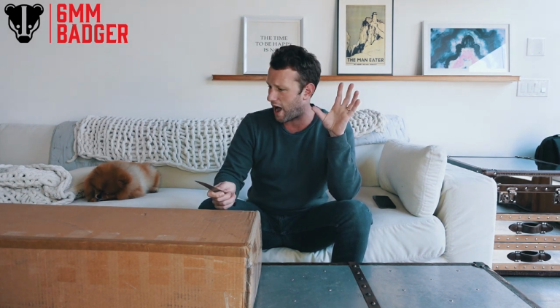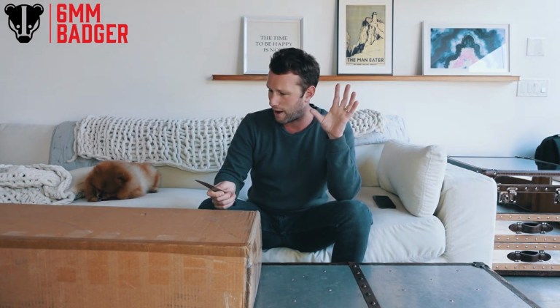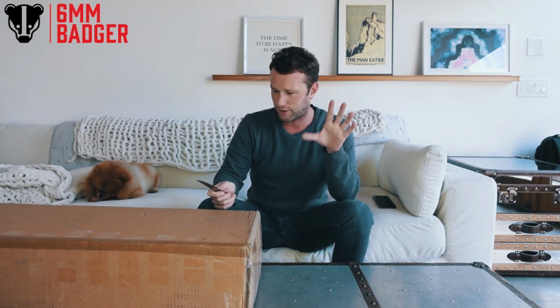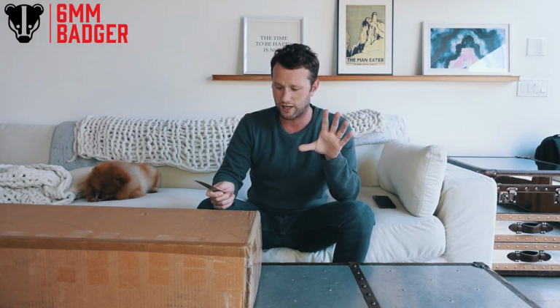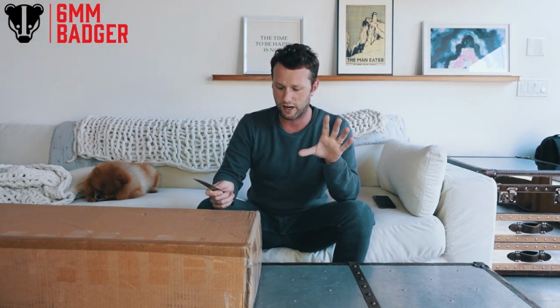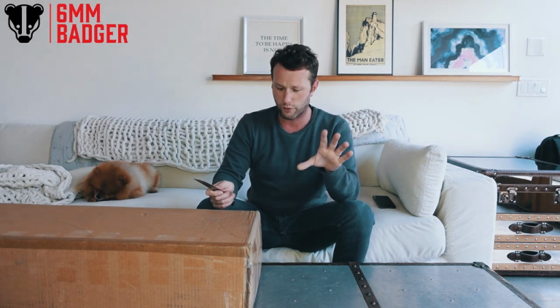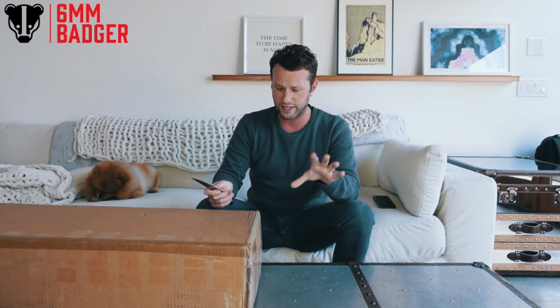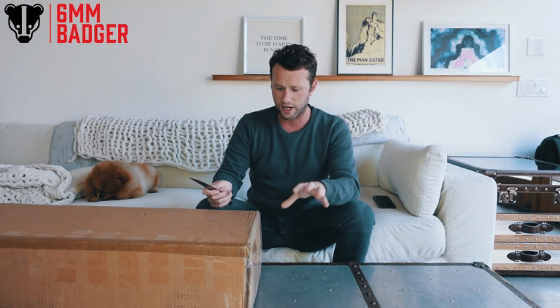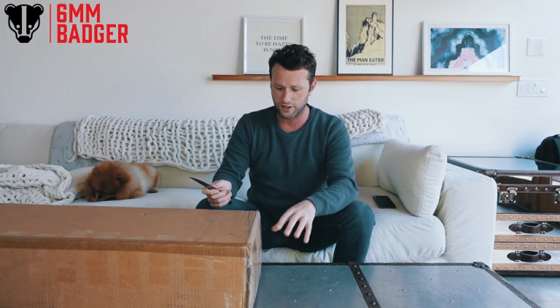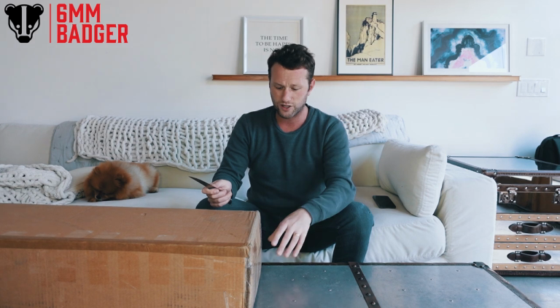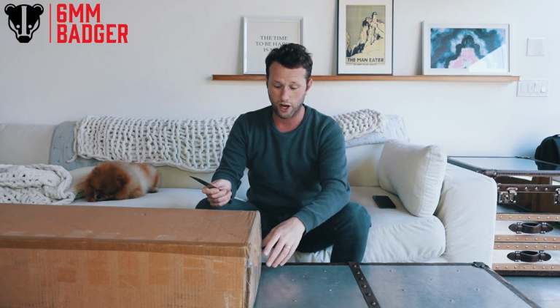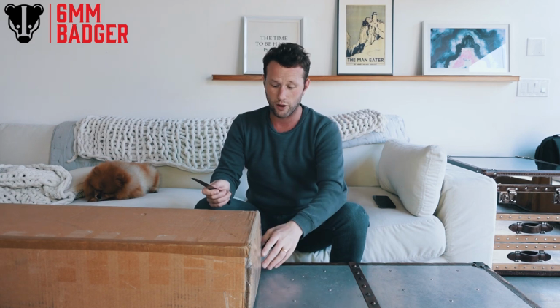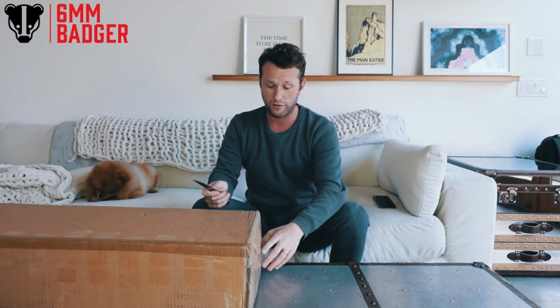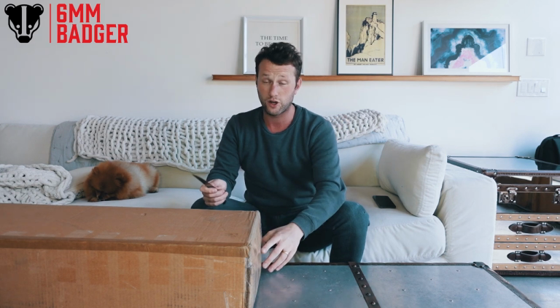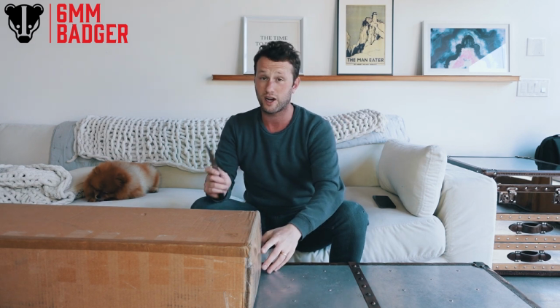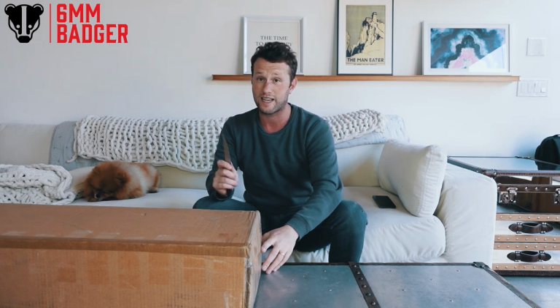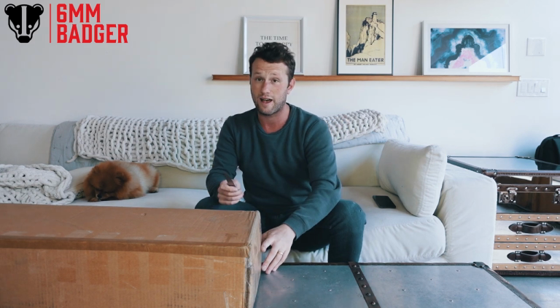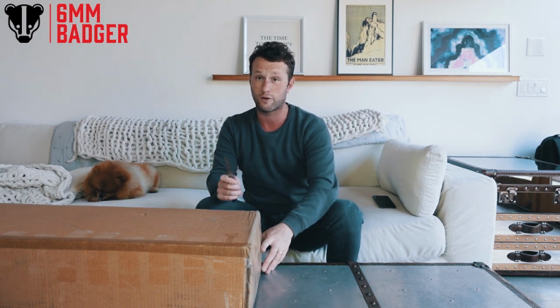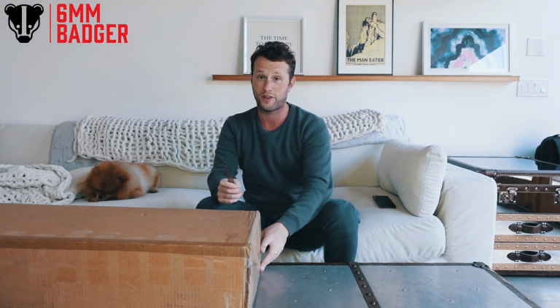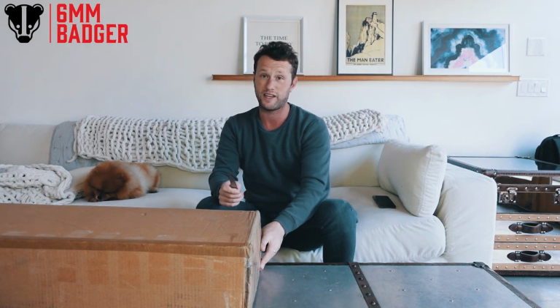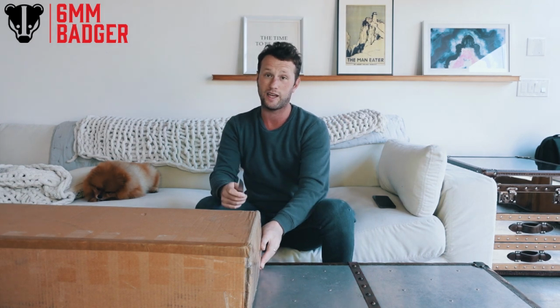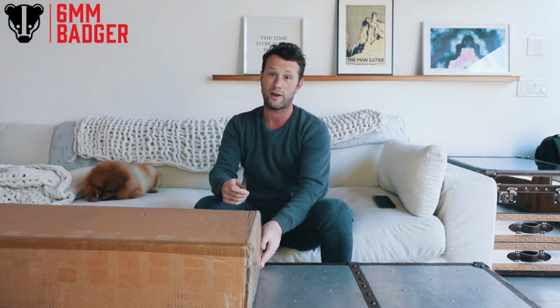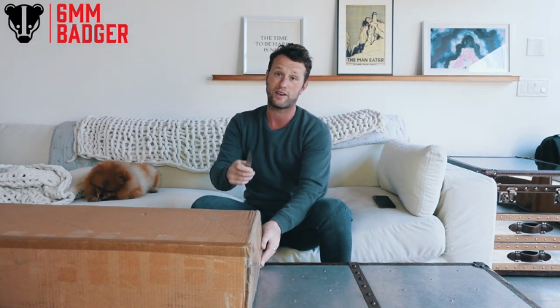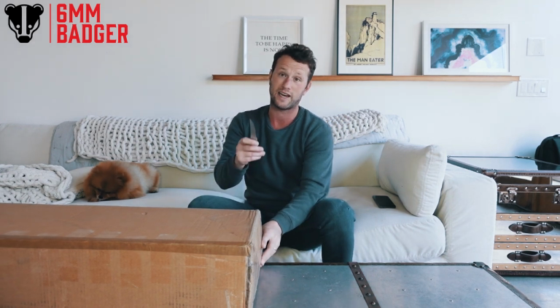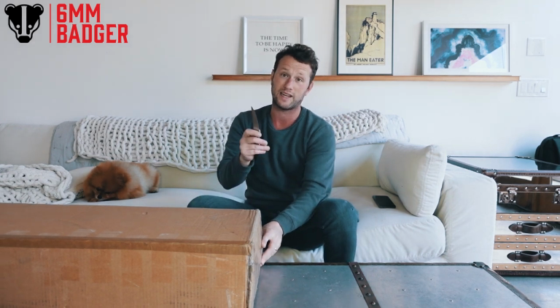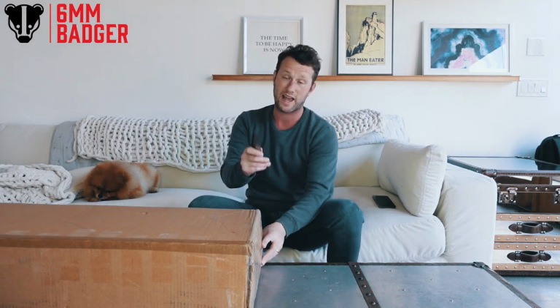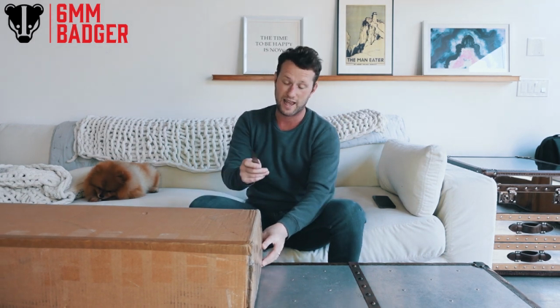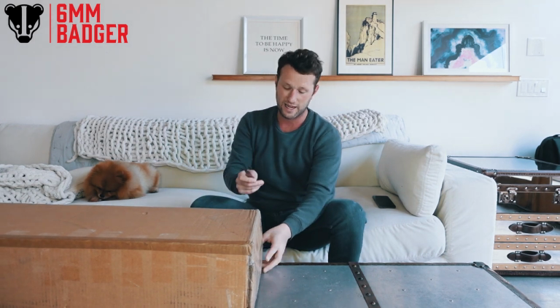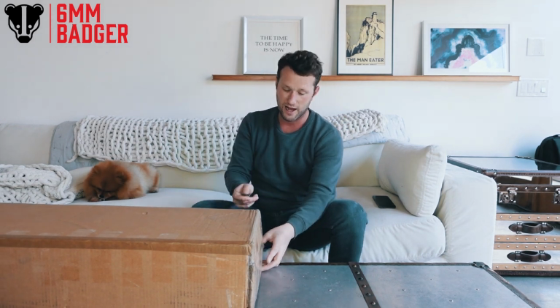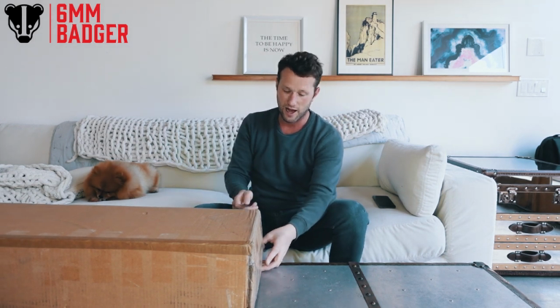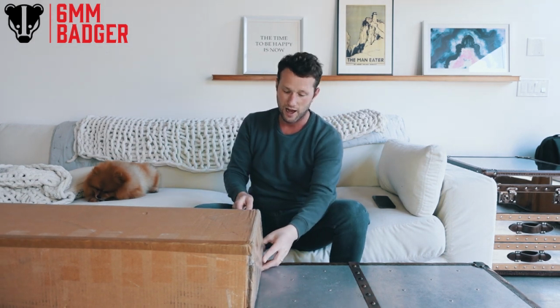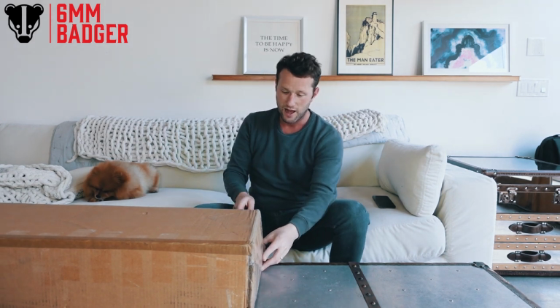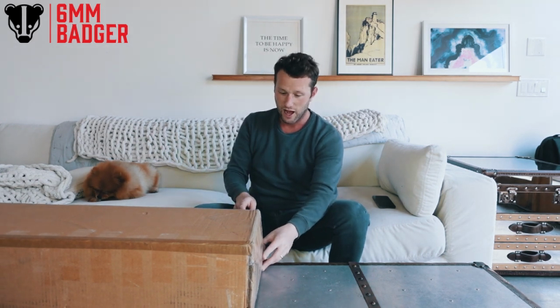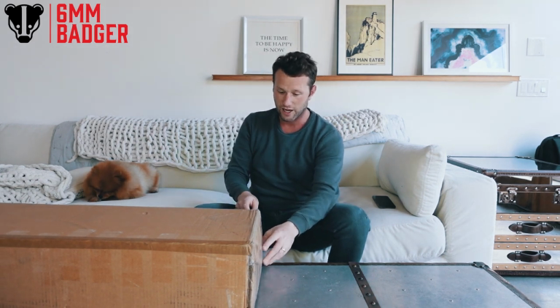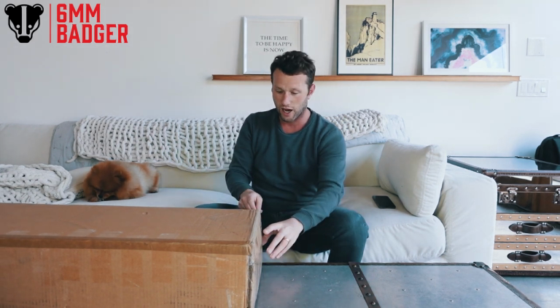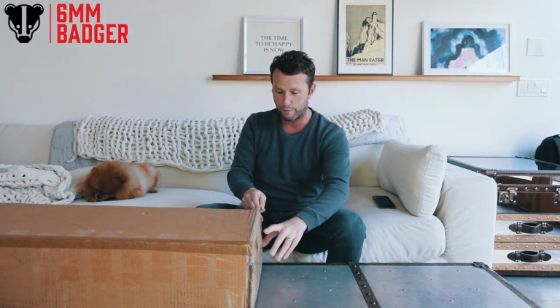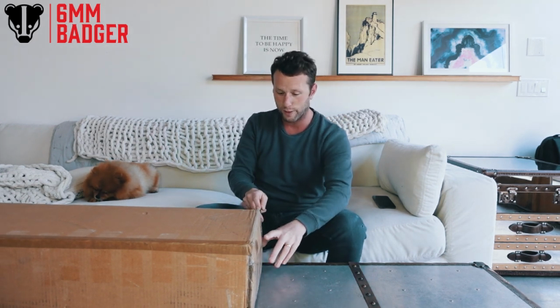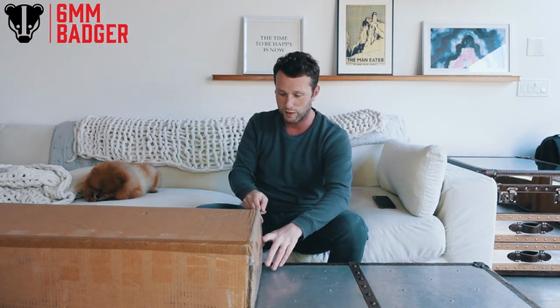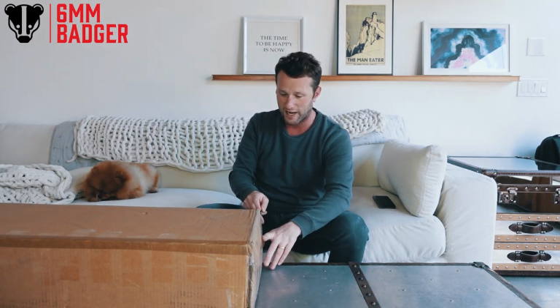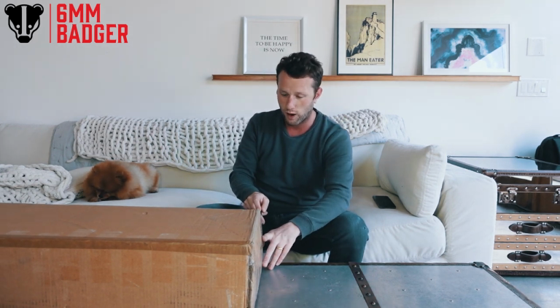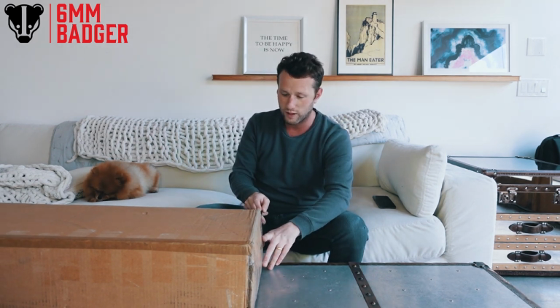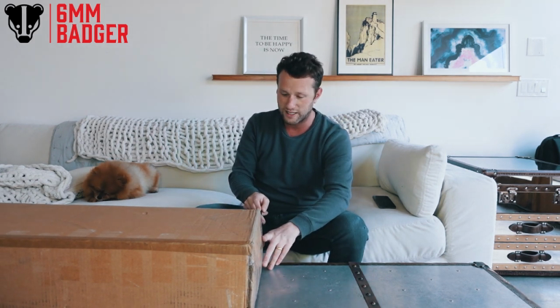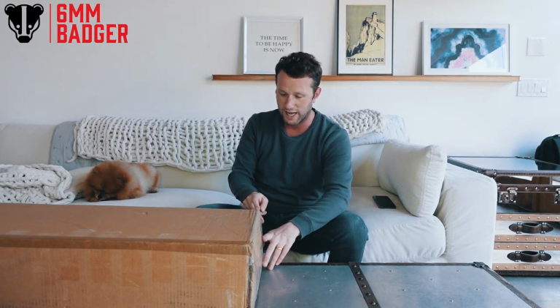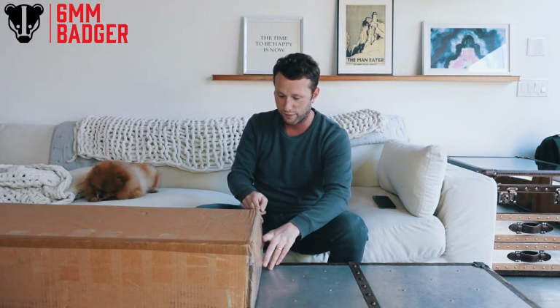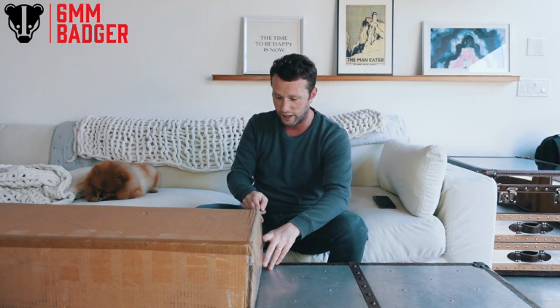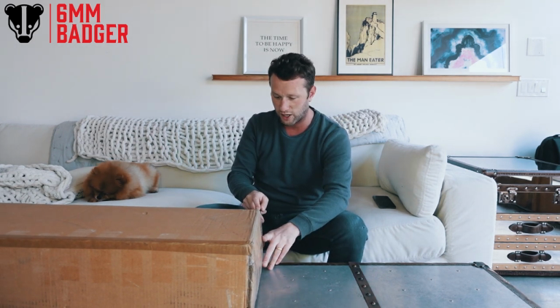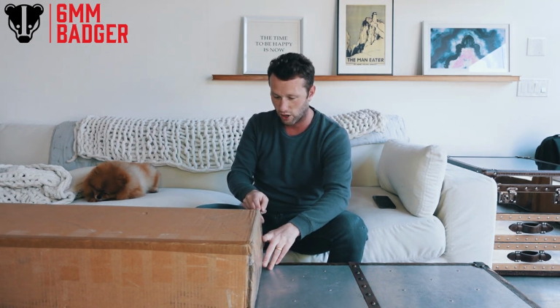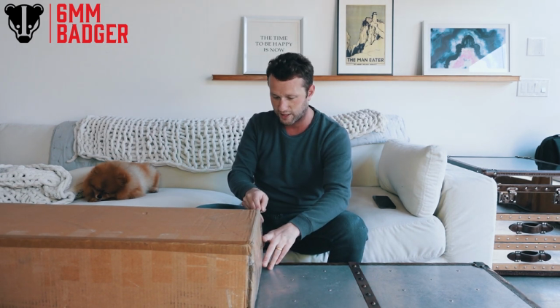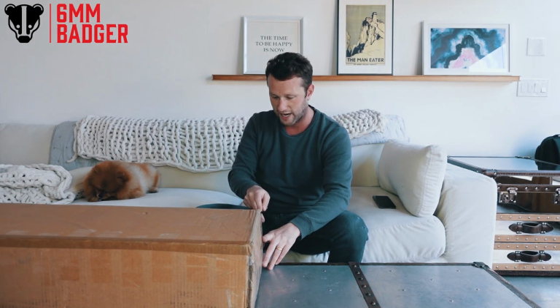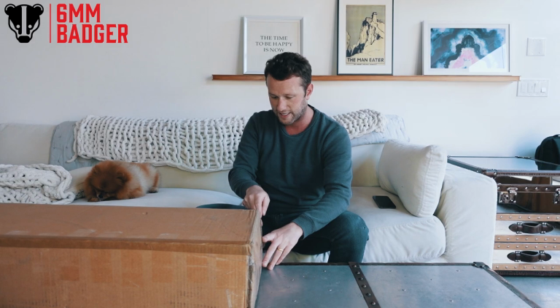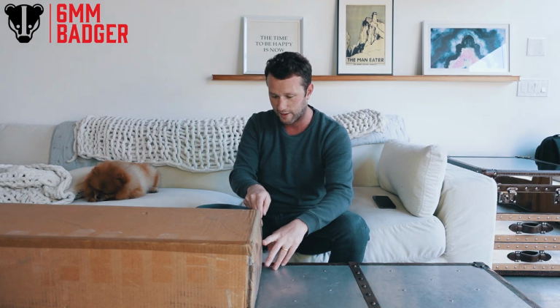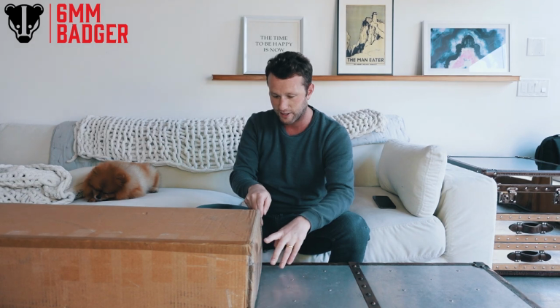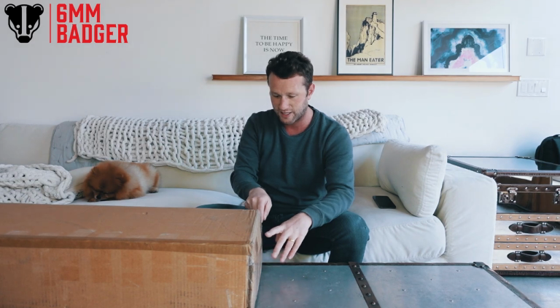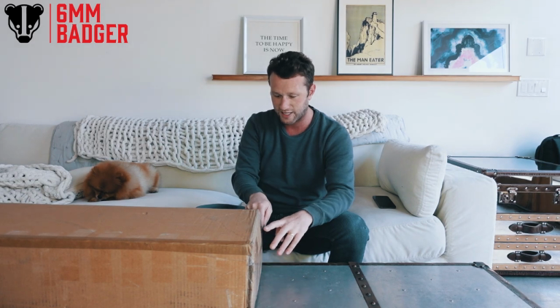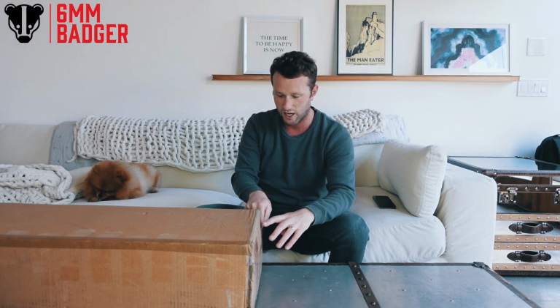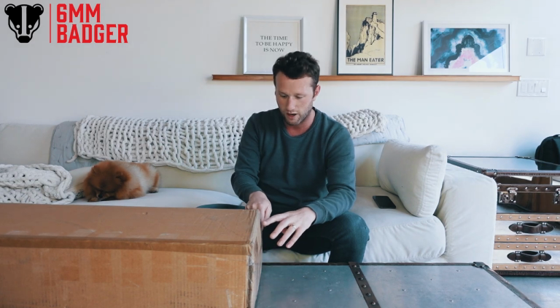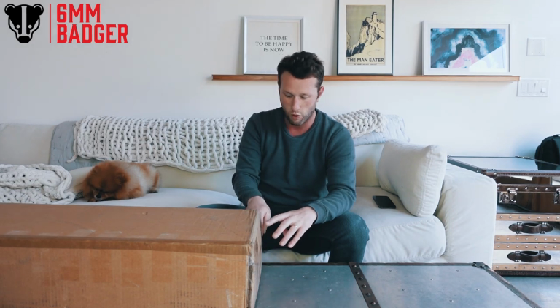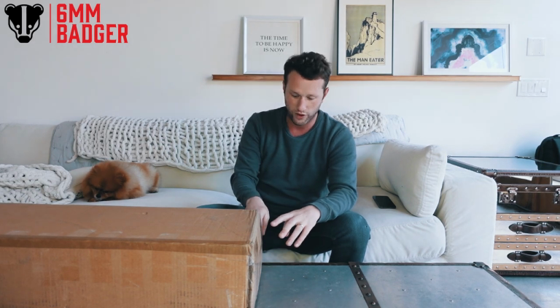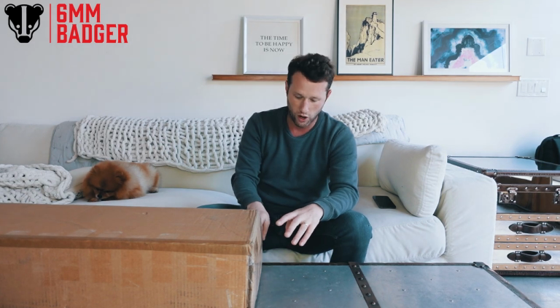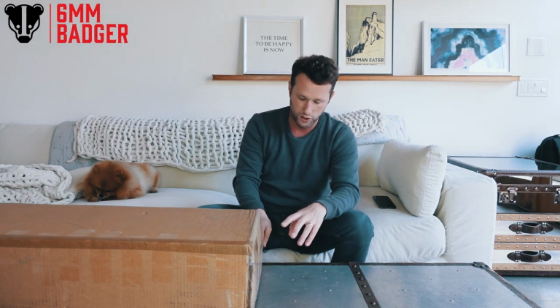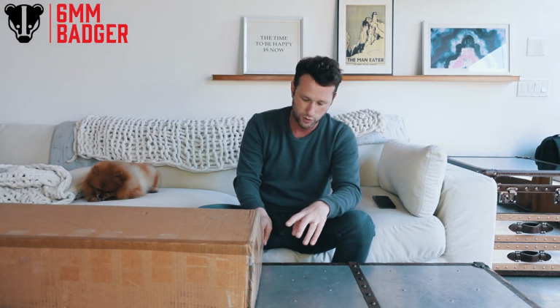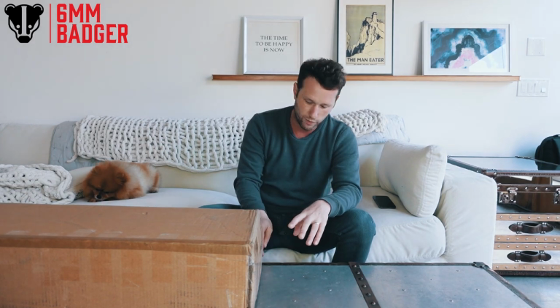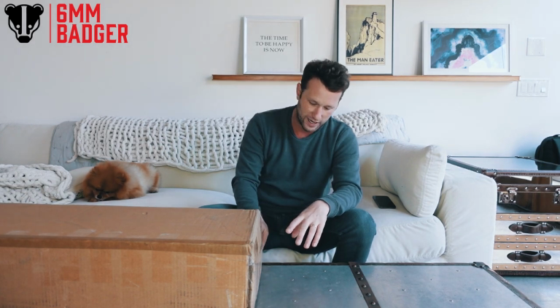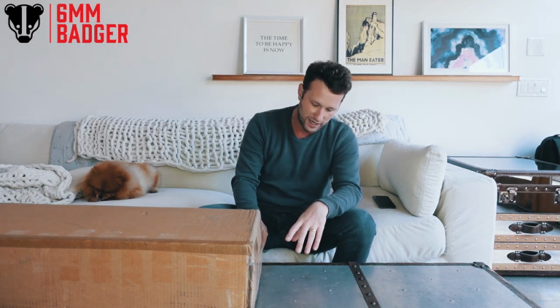I absolutely love what he does, so if you guys are ever thinking about getting a gun built out, definitely contact him and see what the cost would be.